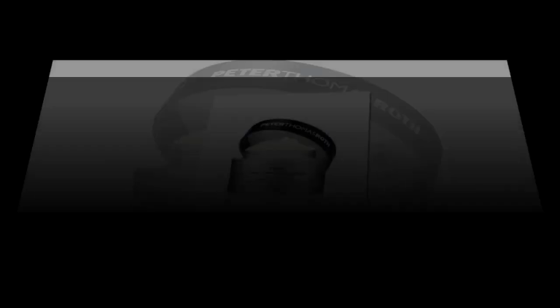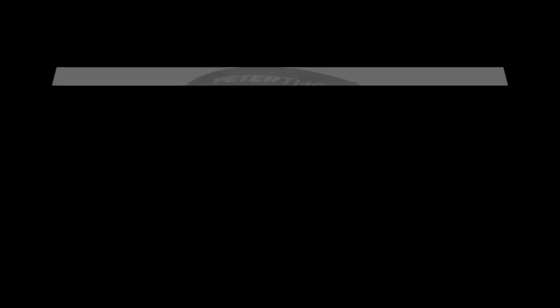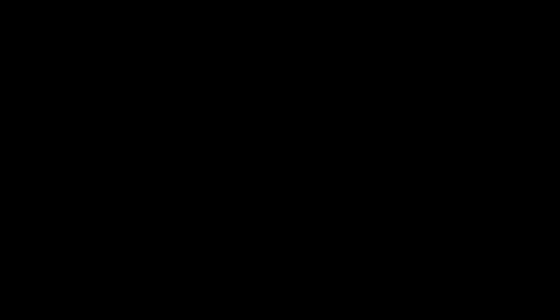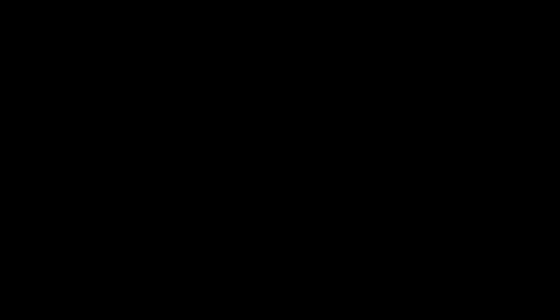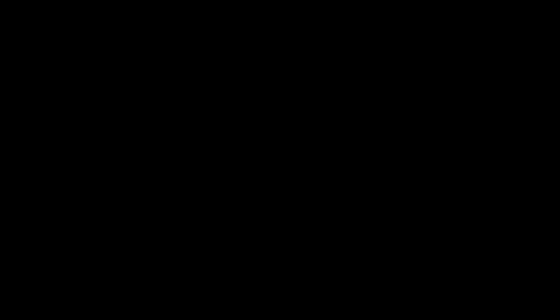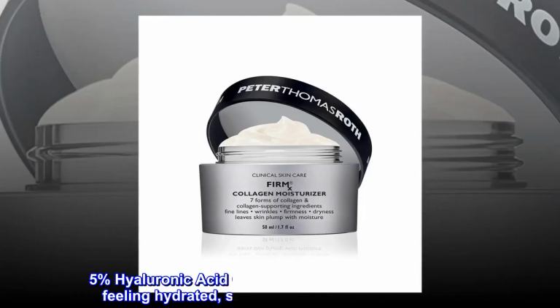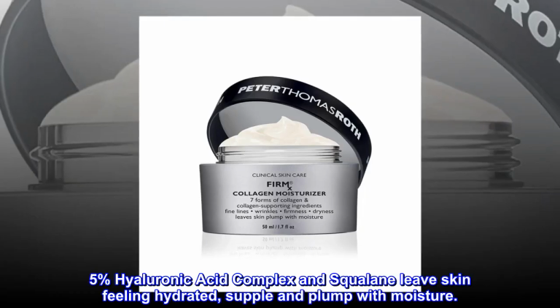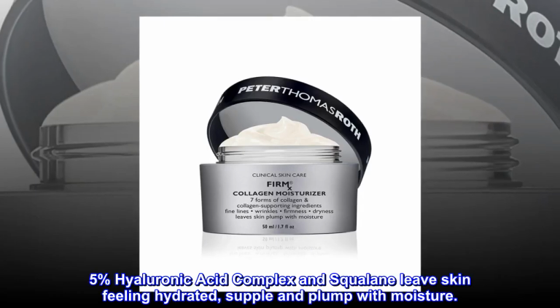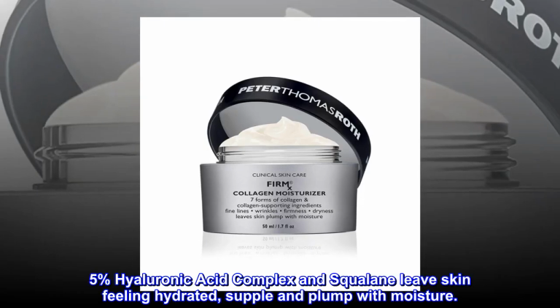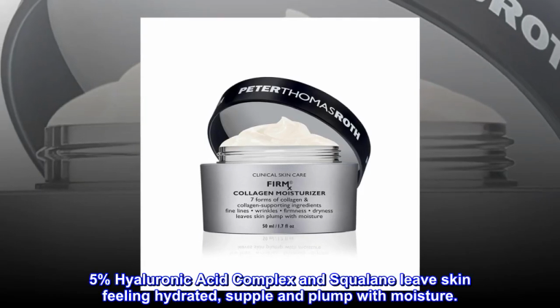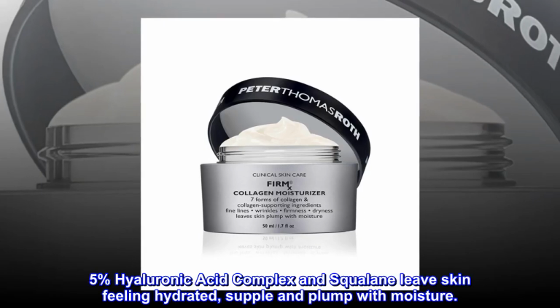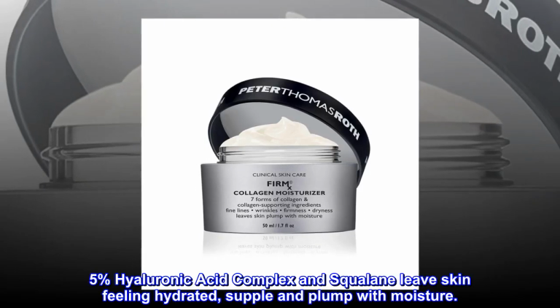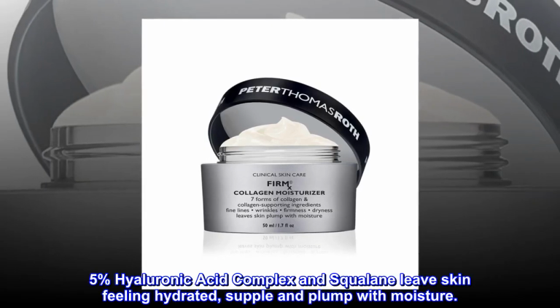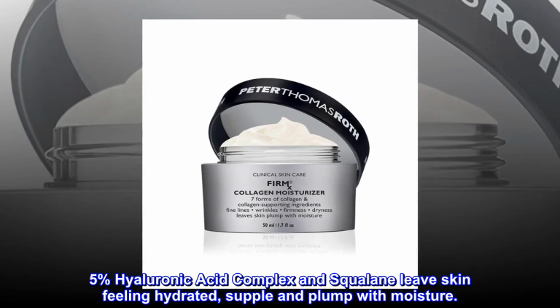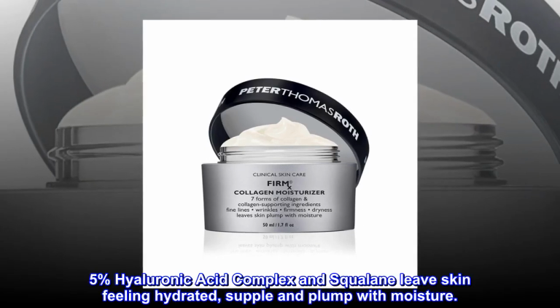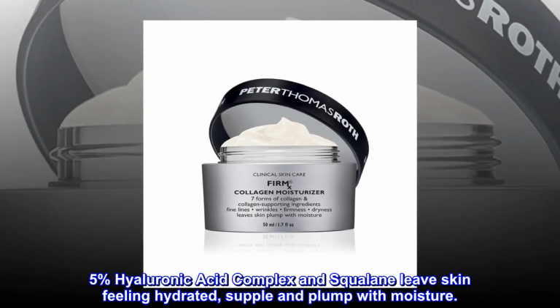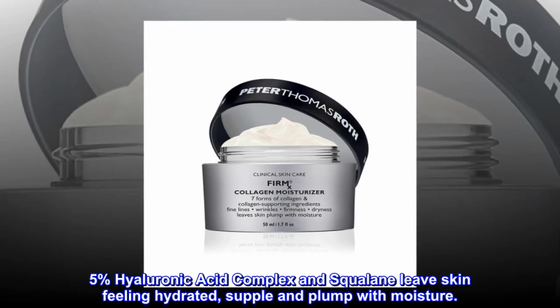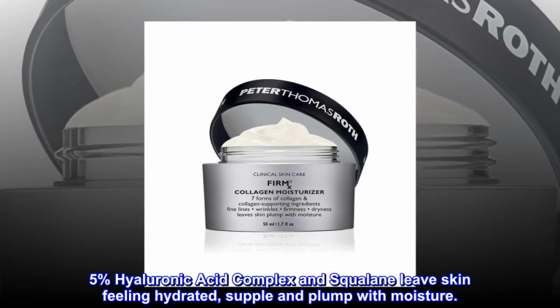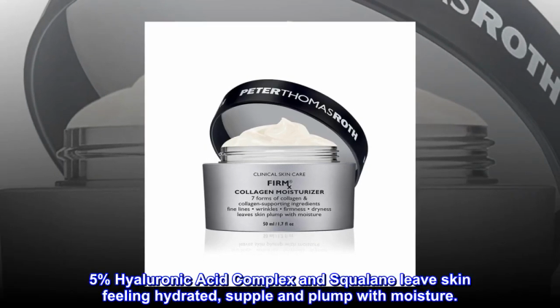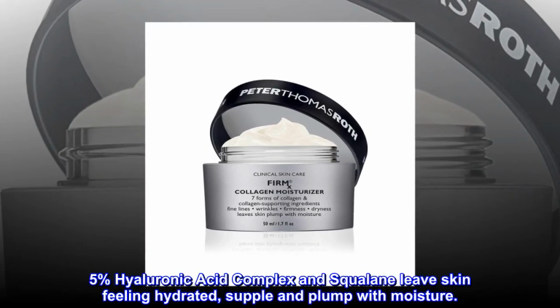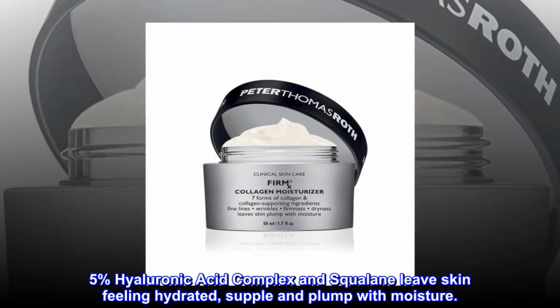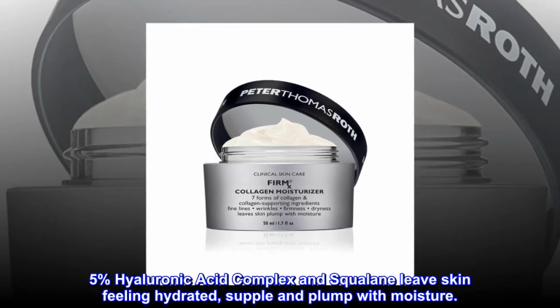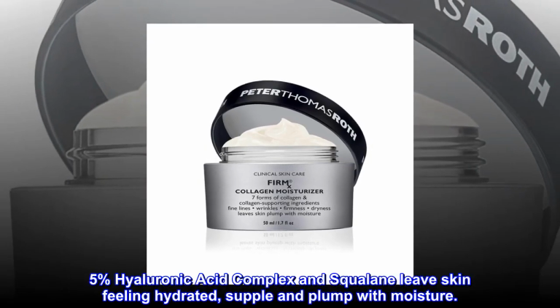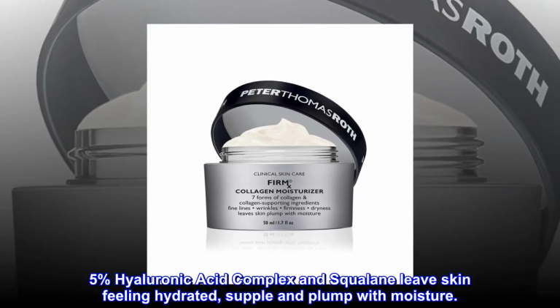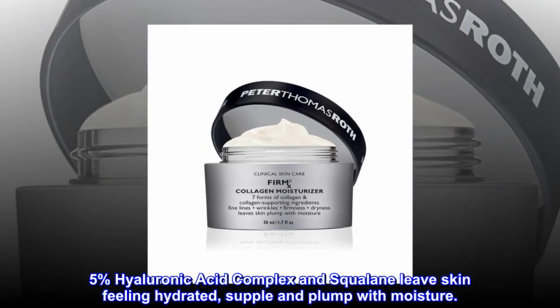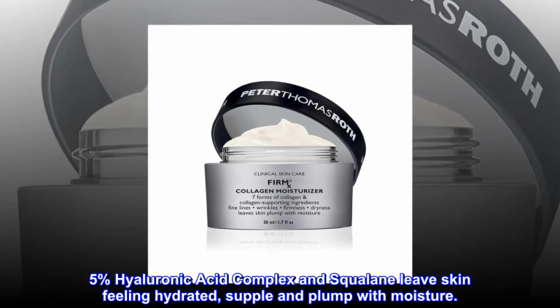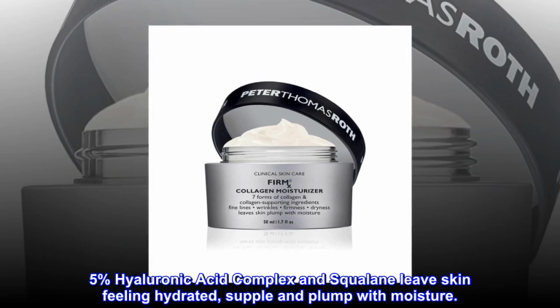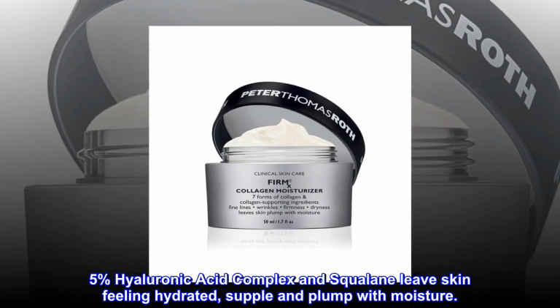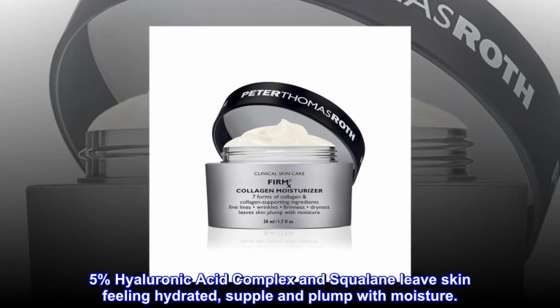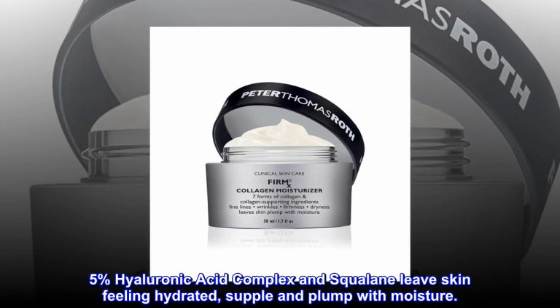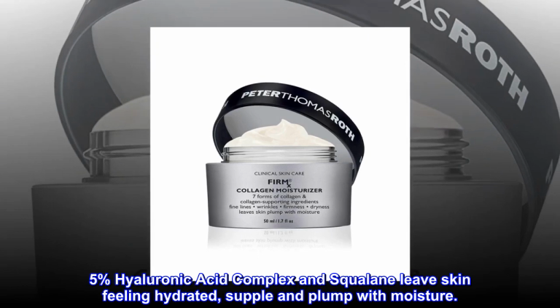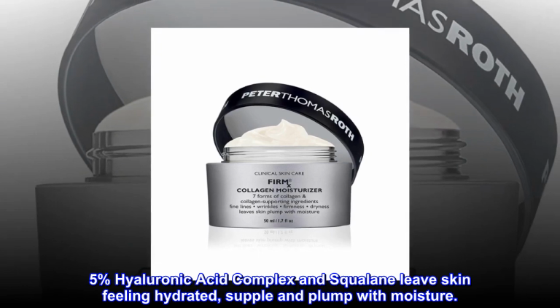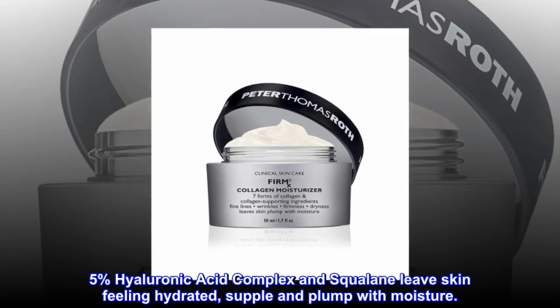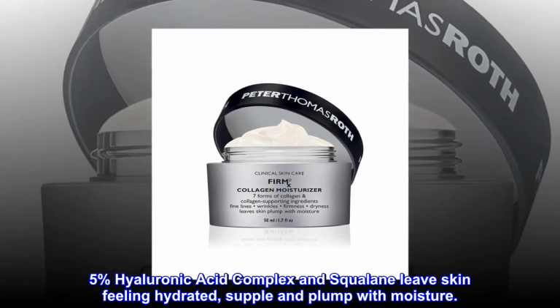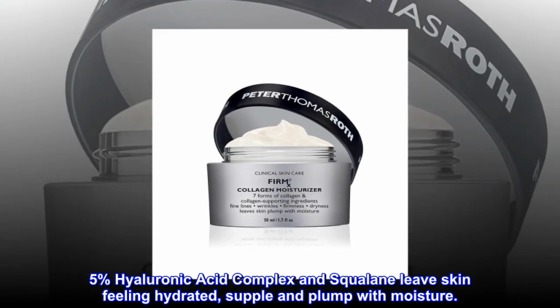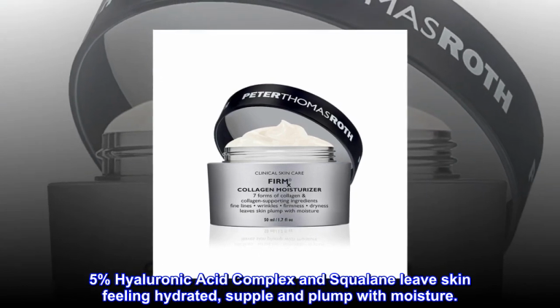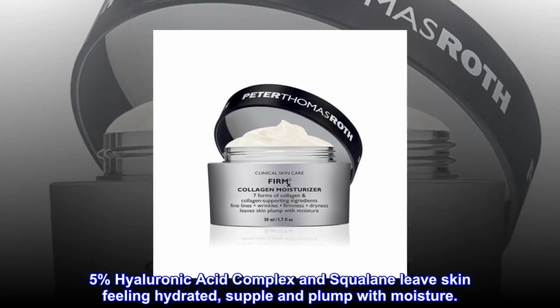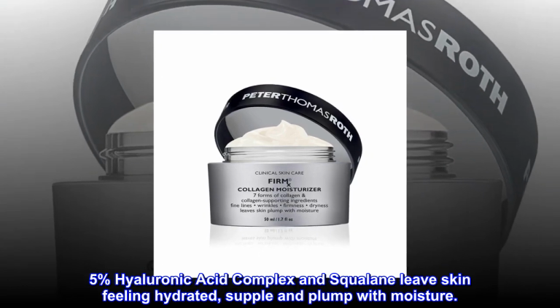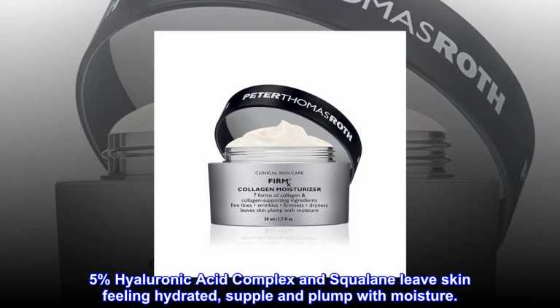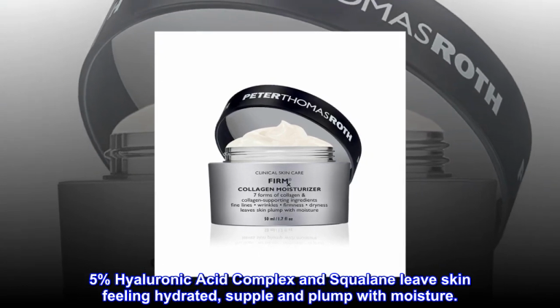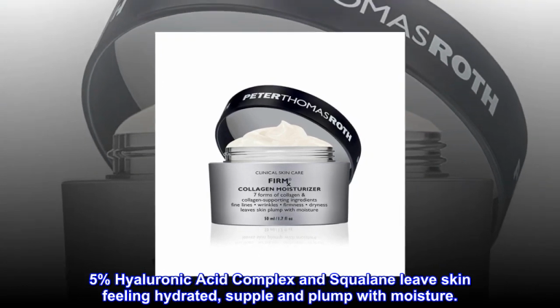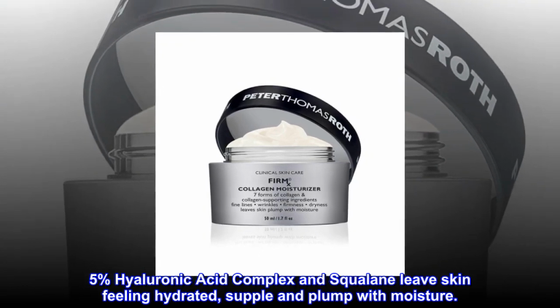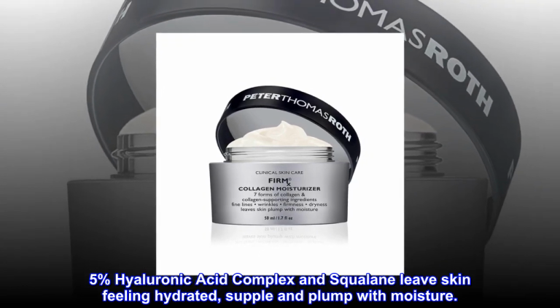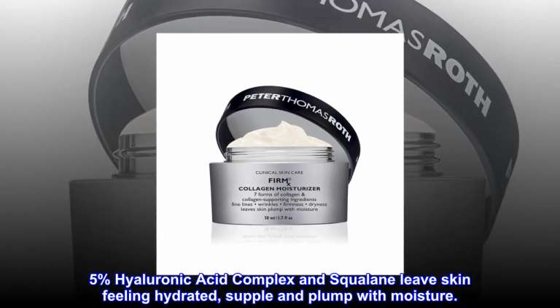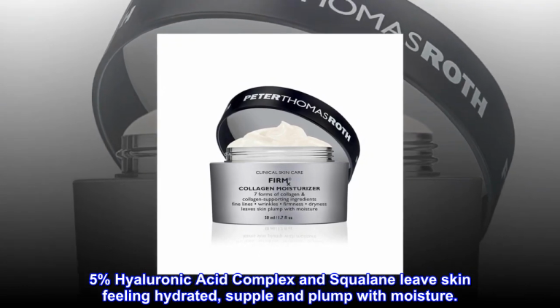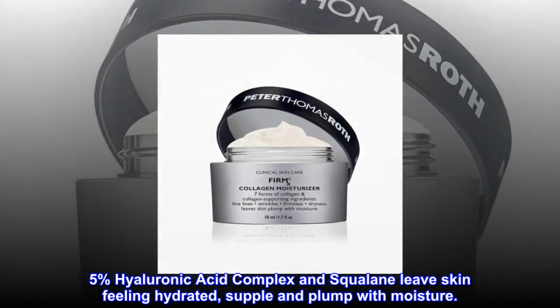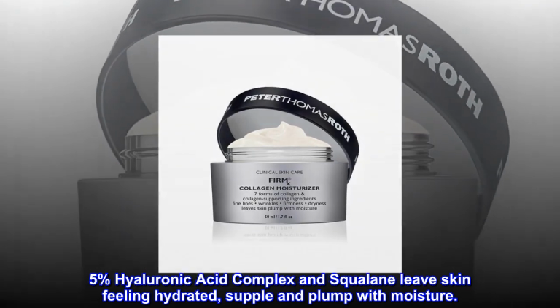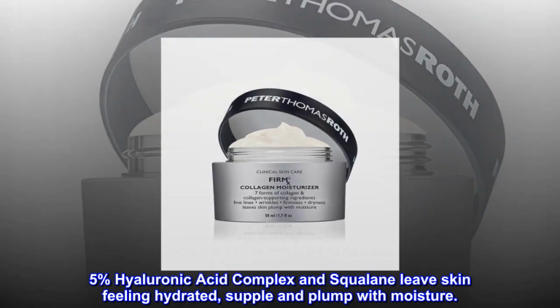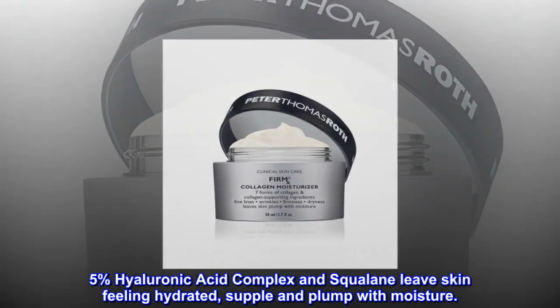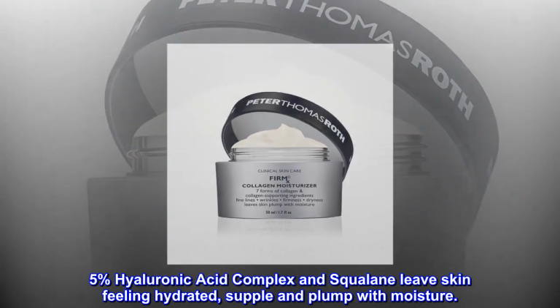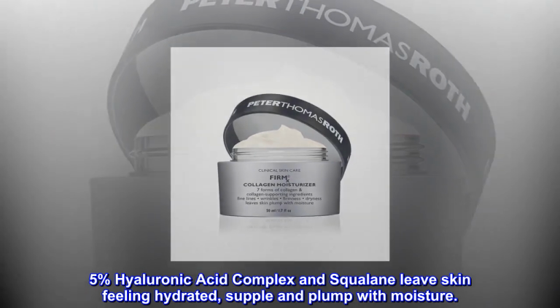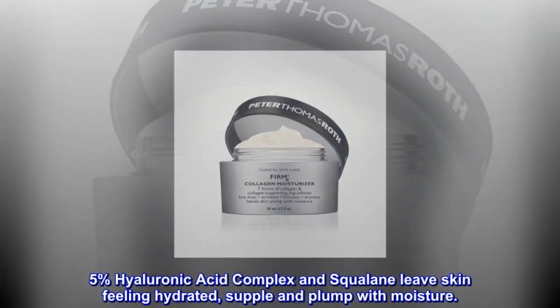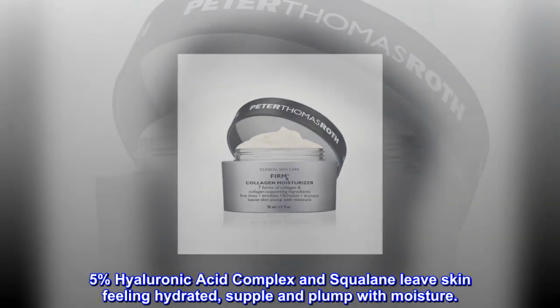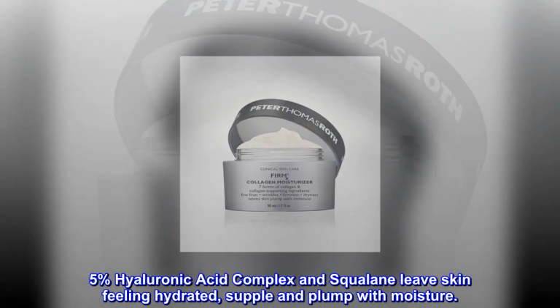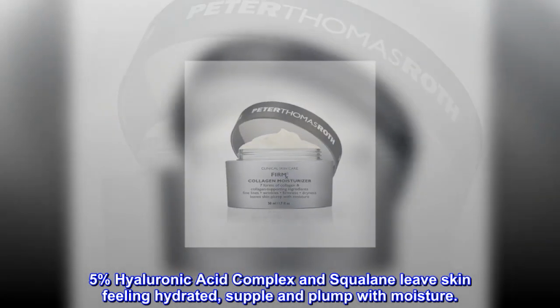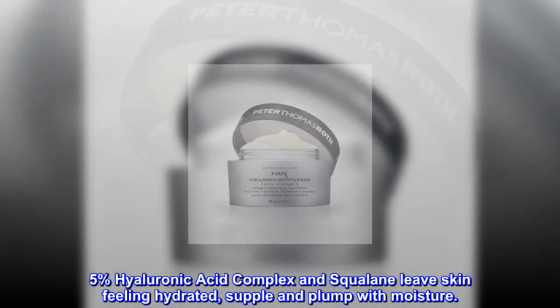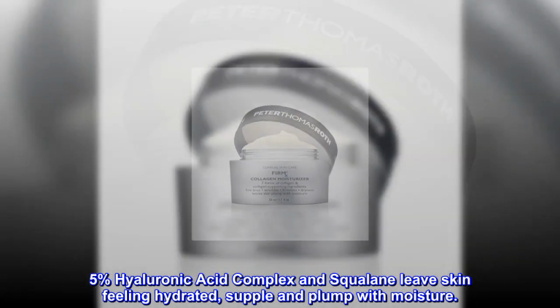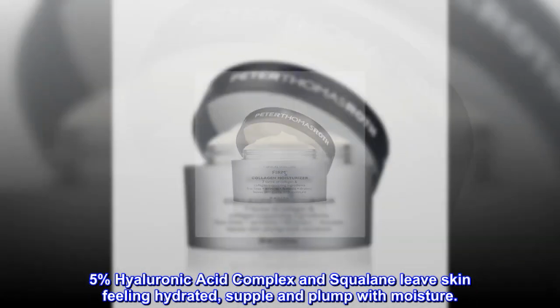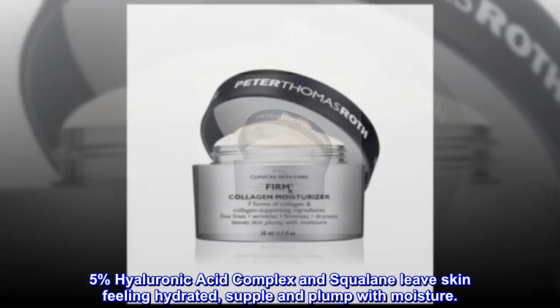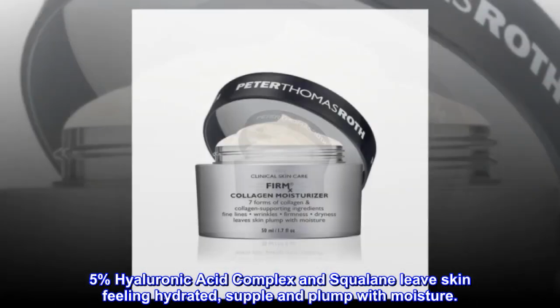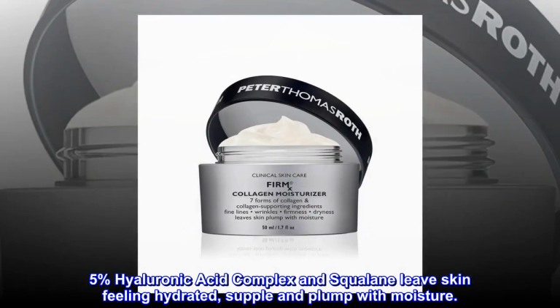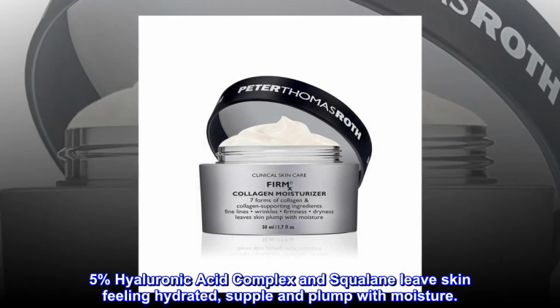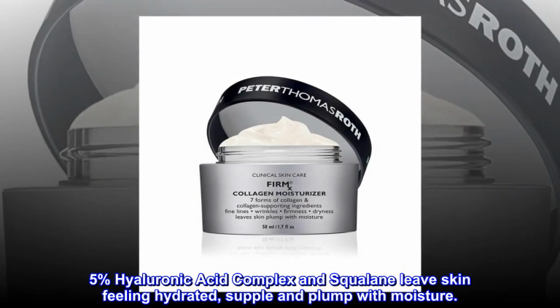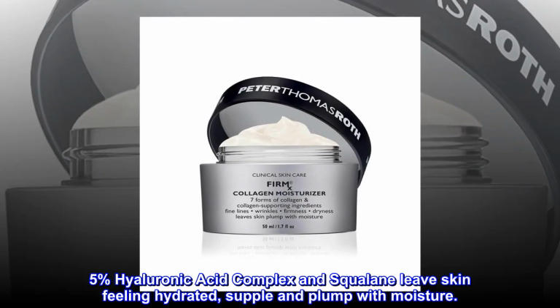5% Hyaluronic Acid Complex and Squalane leave skin feeling hydrated, supple, and plump with moisture.